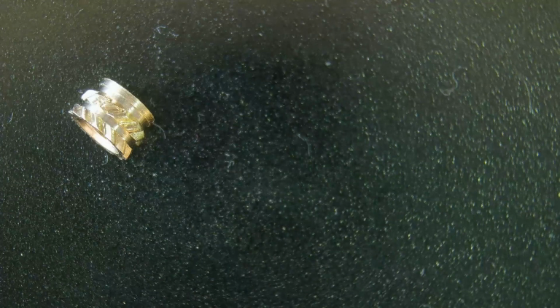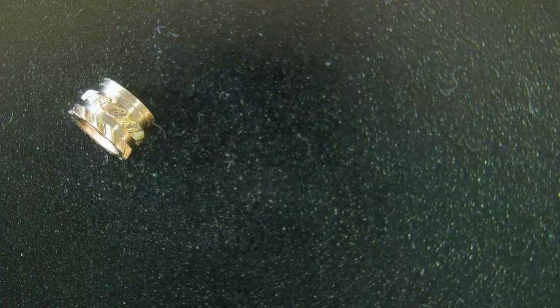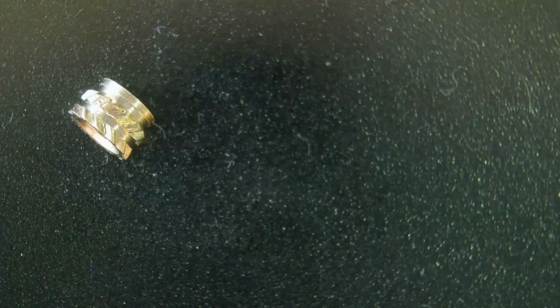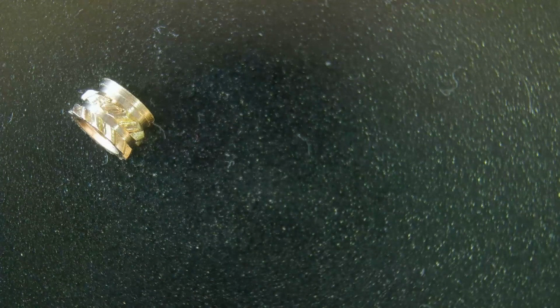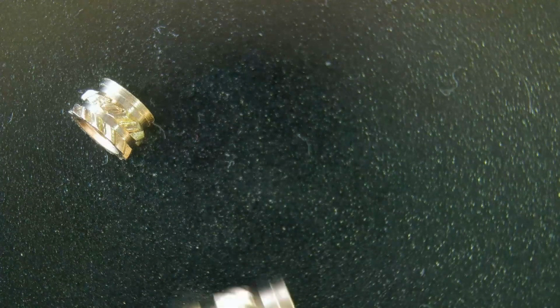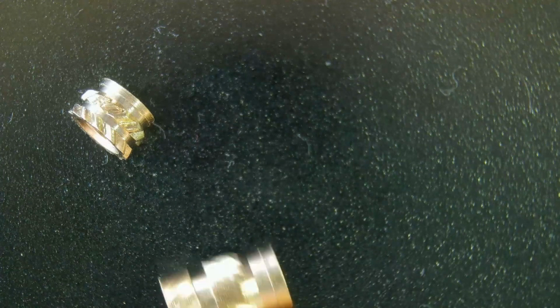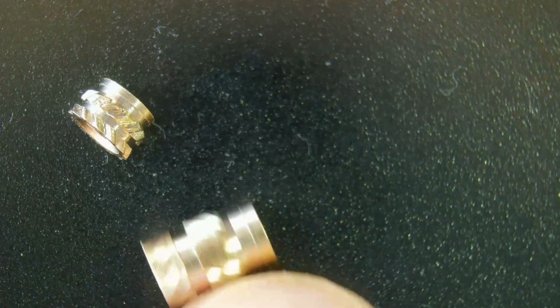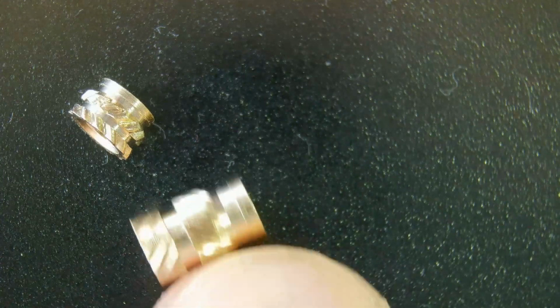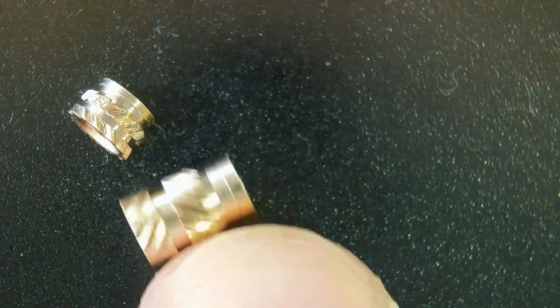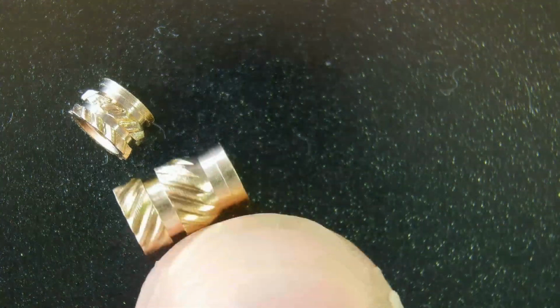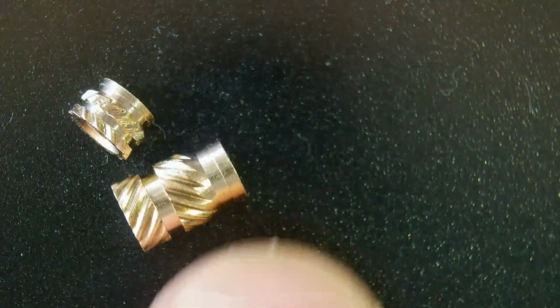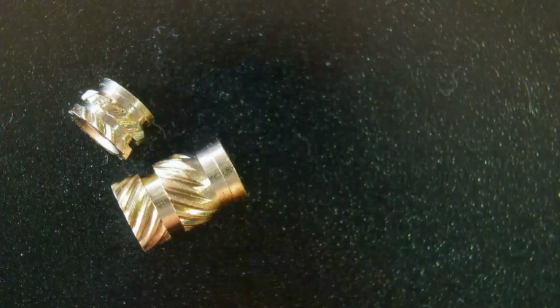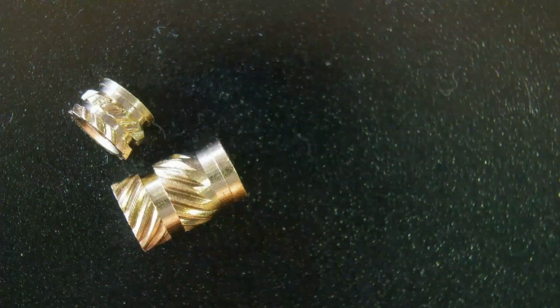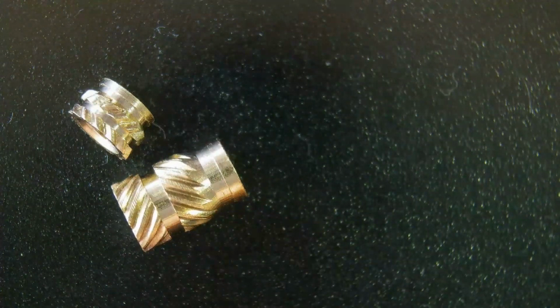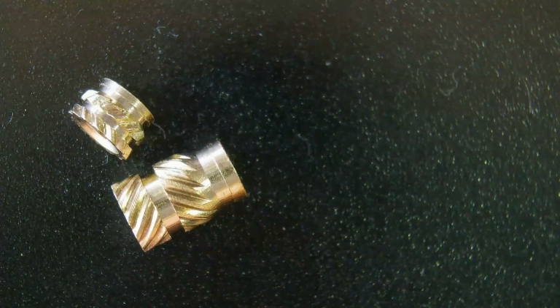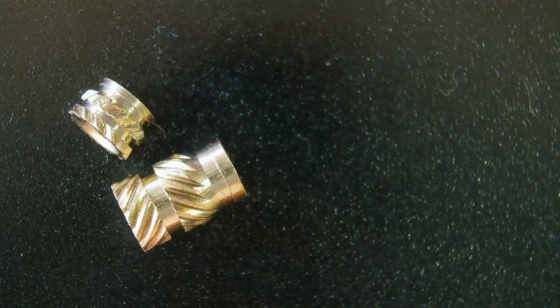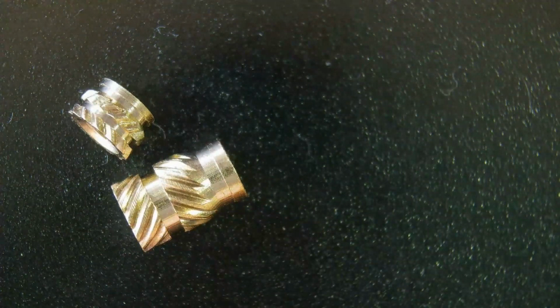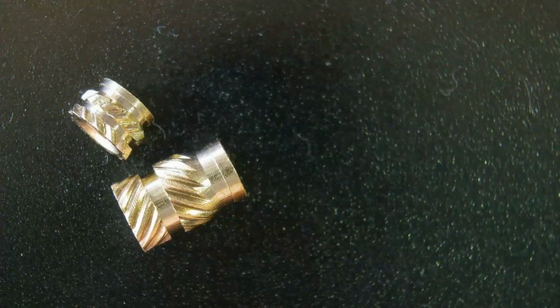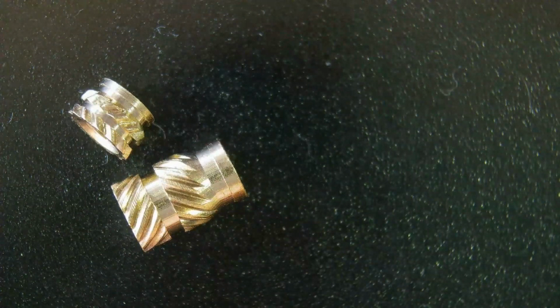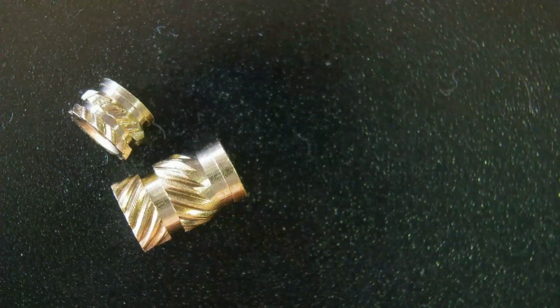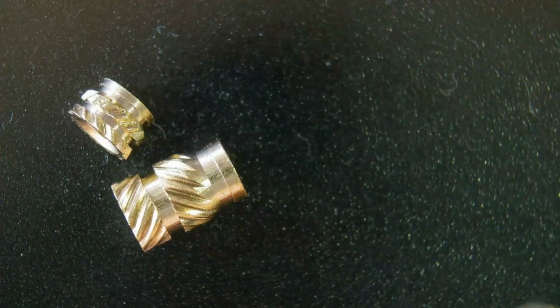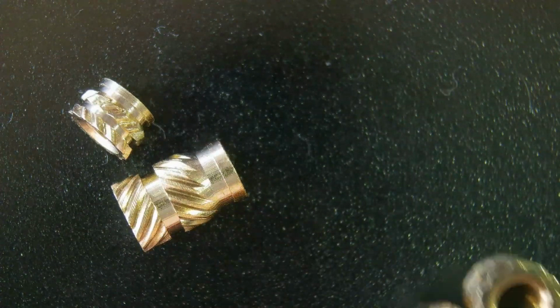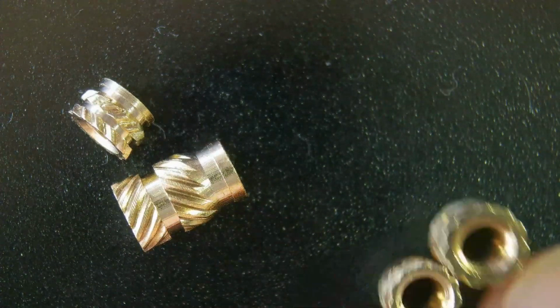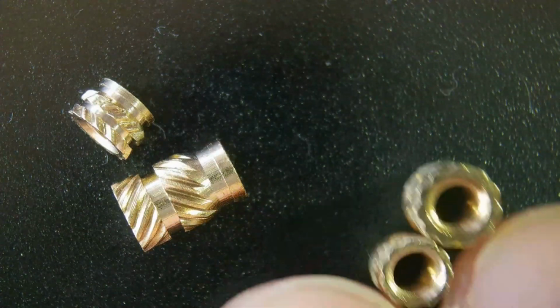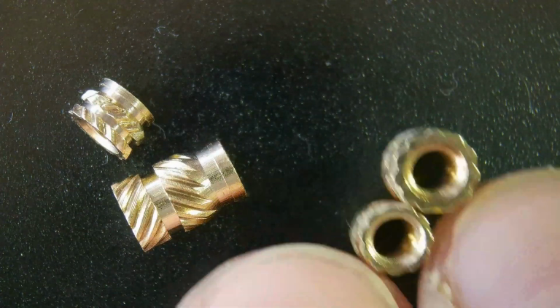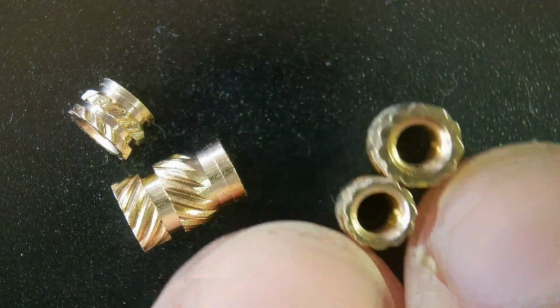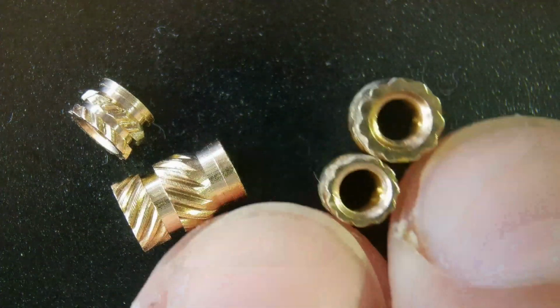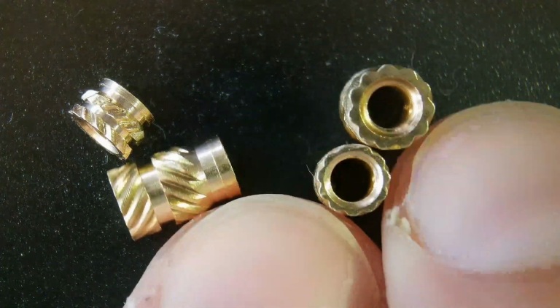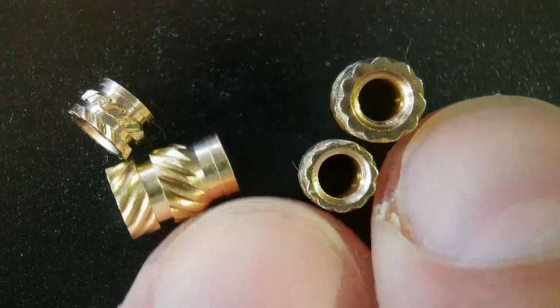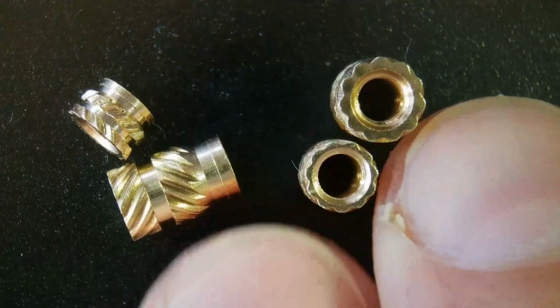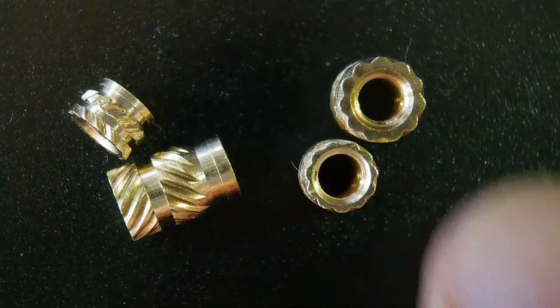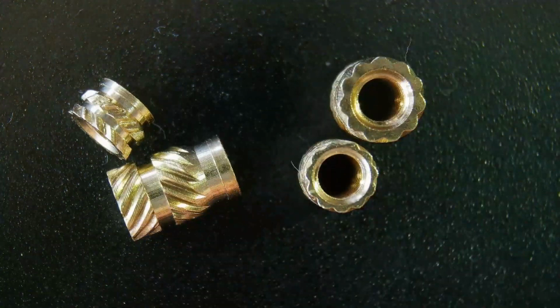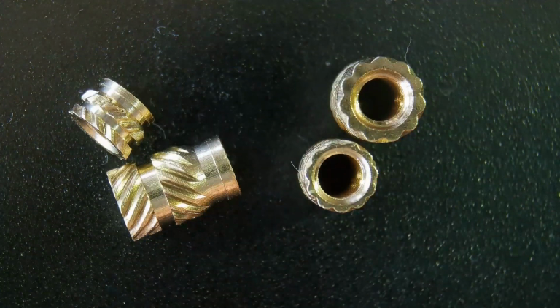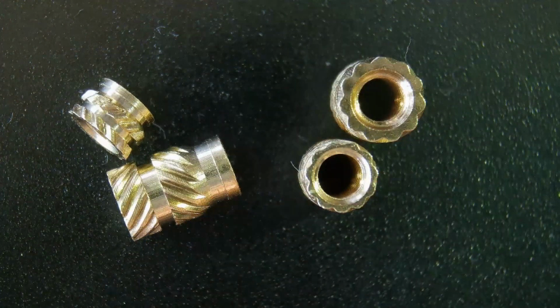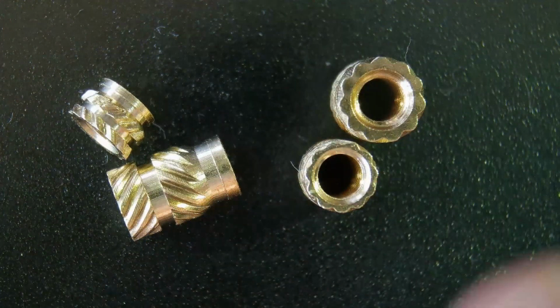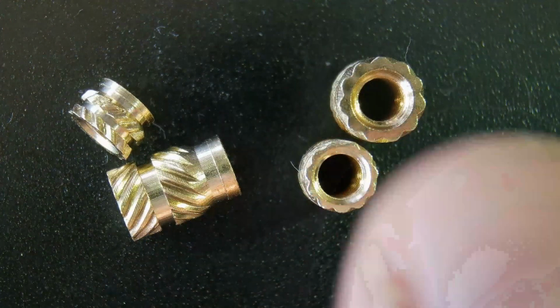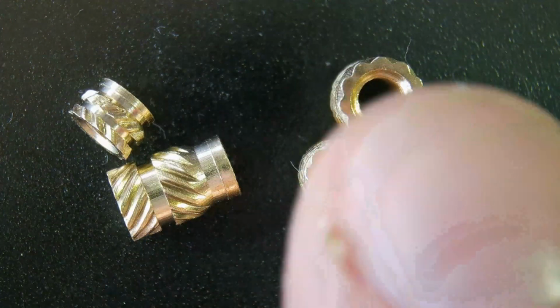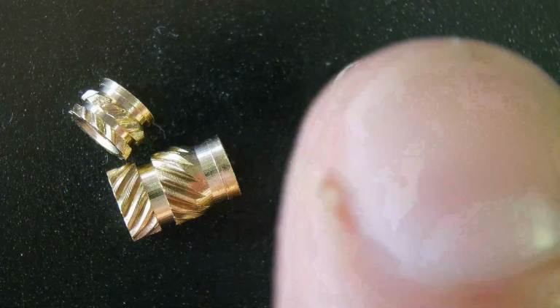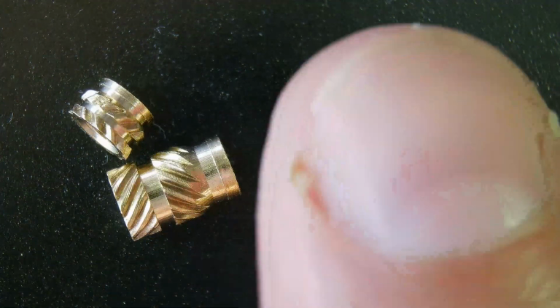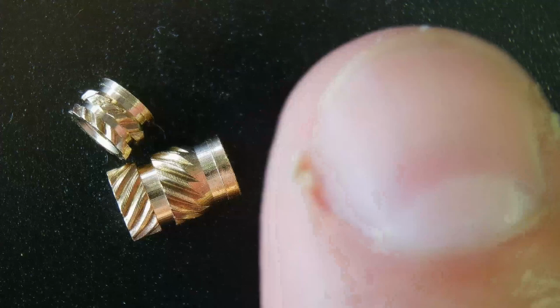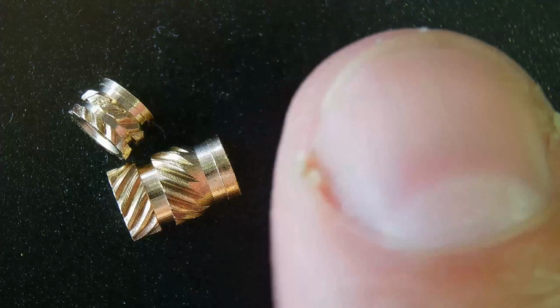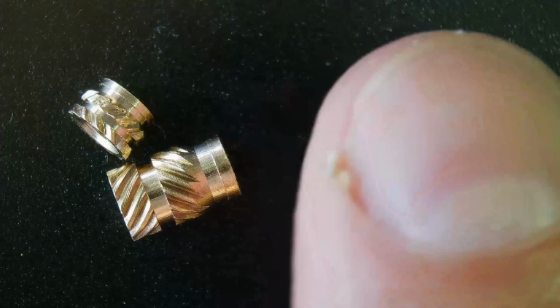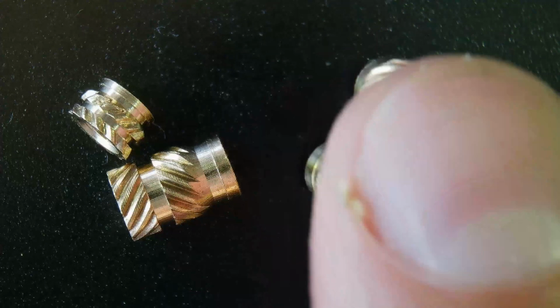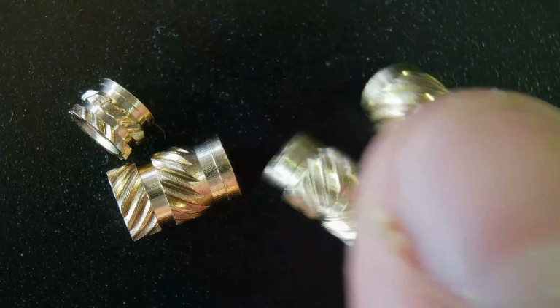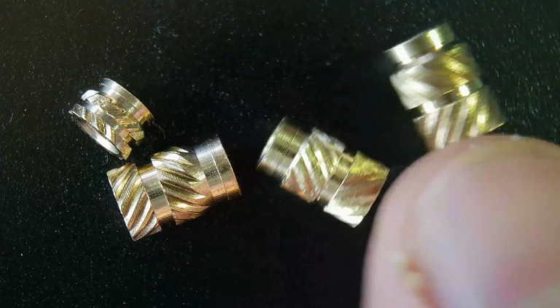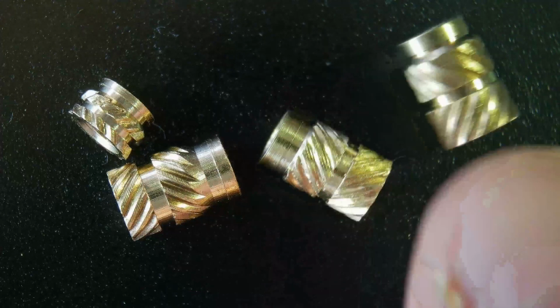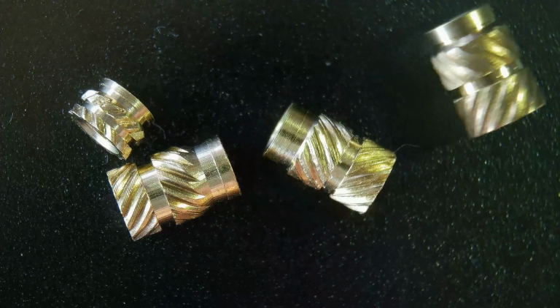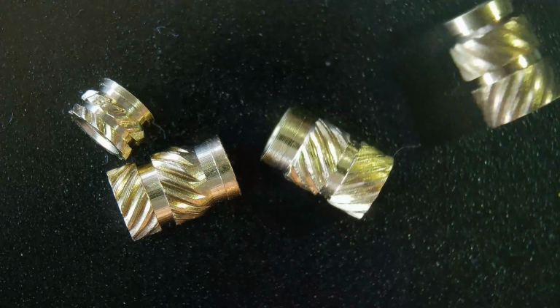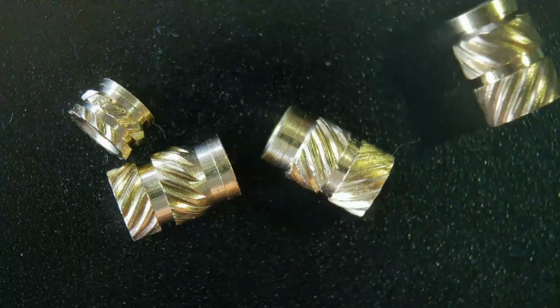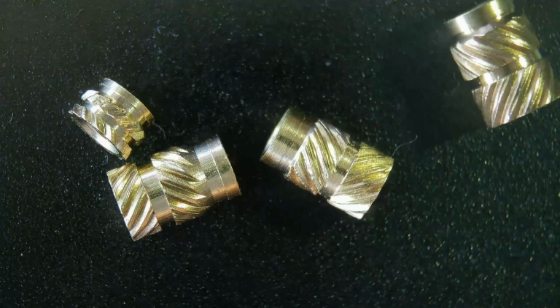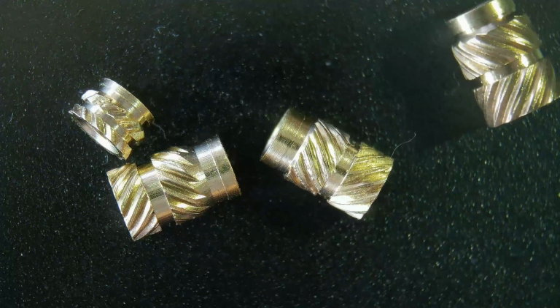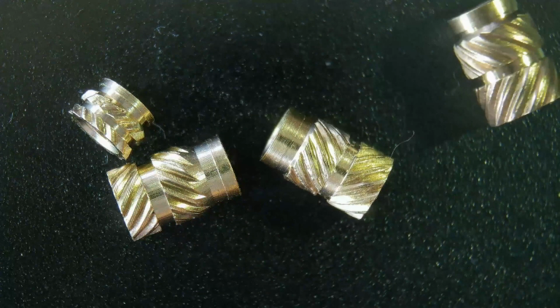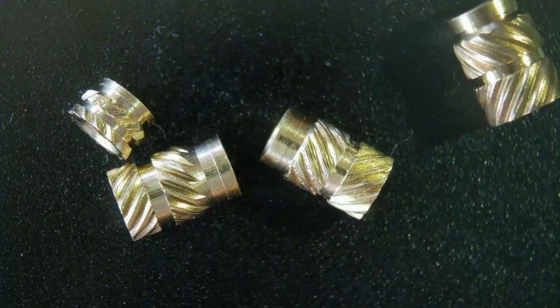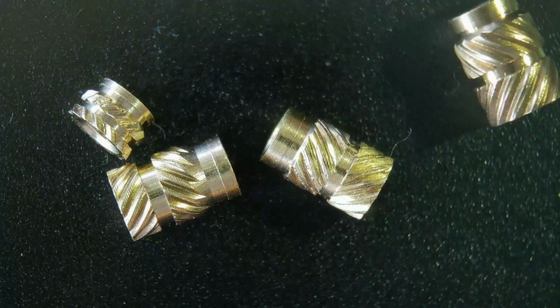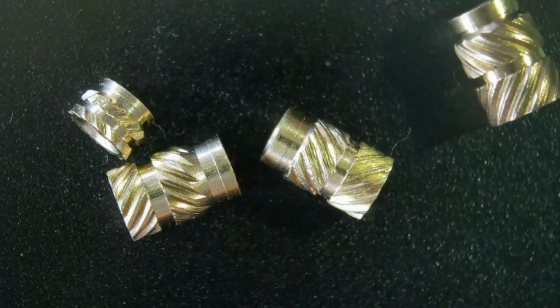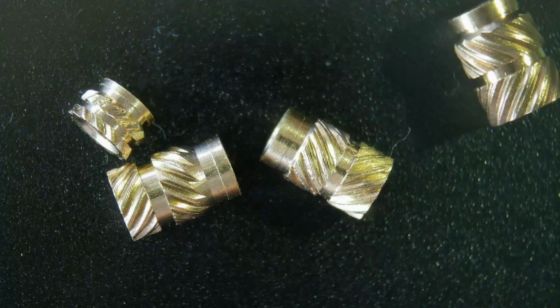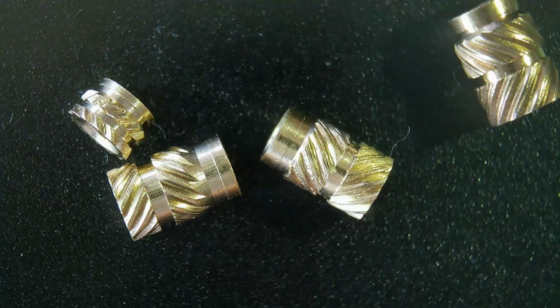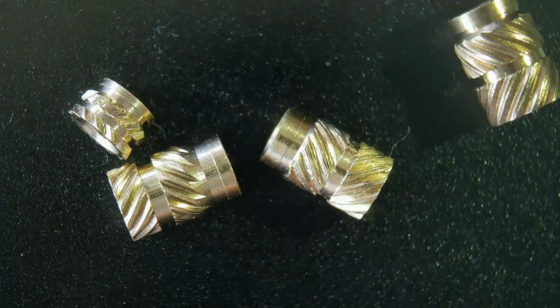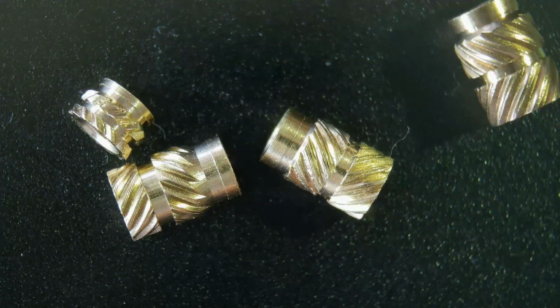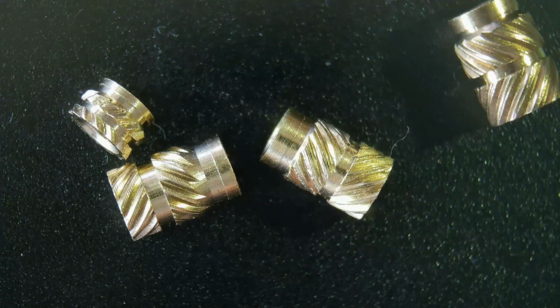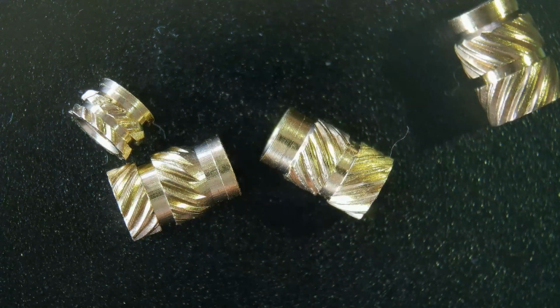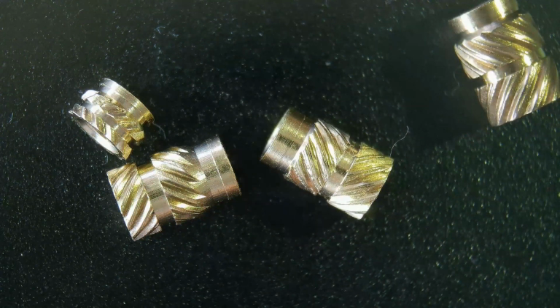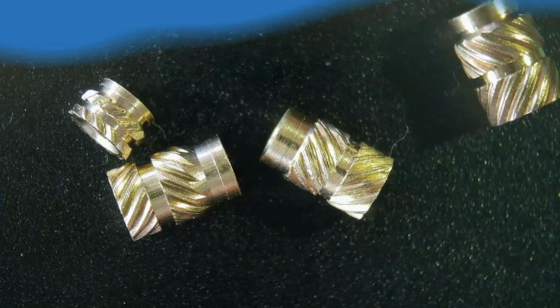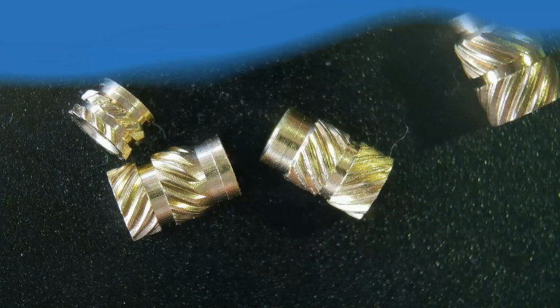Different length, different diameters — these are all M3 threaded inserts, but is there any bigger difference in the strength? Let's find out.